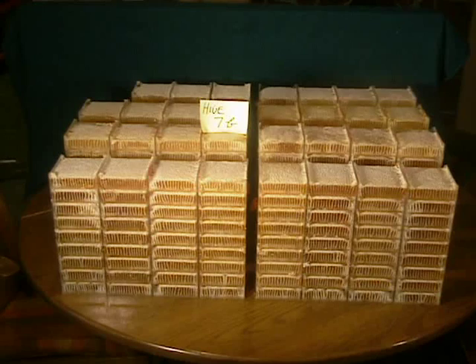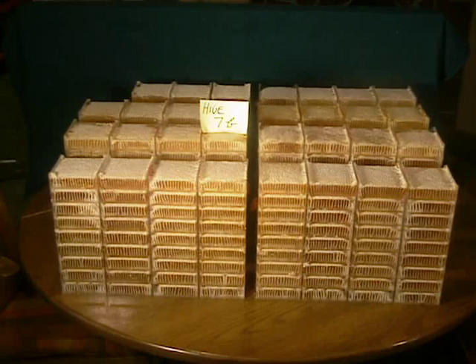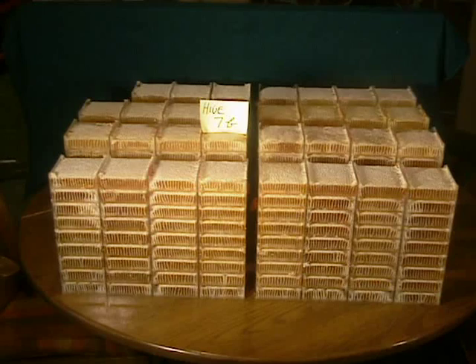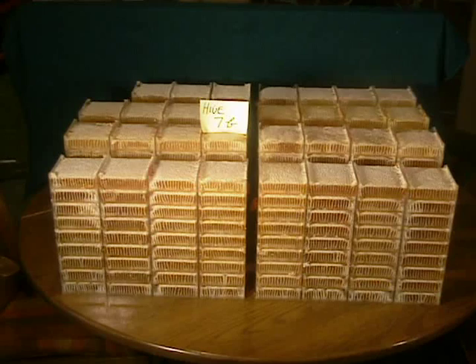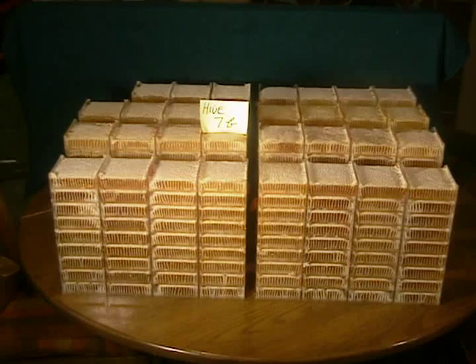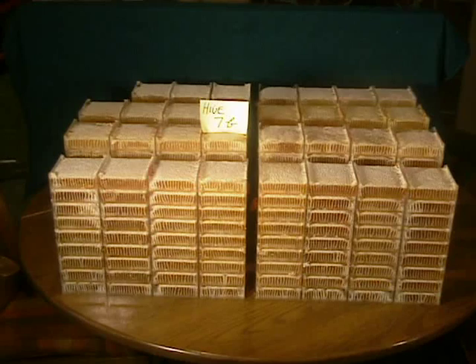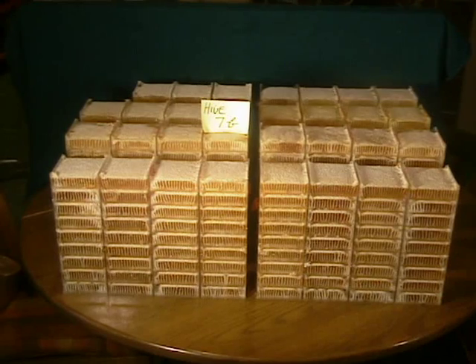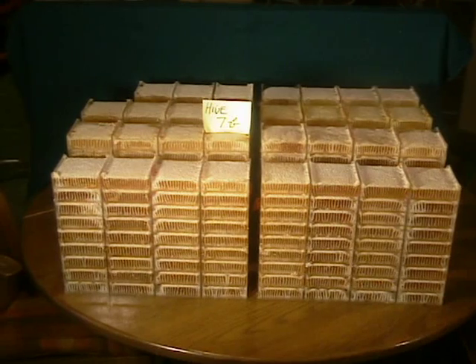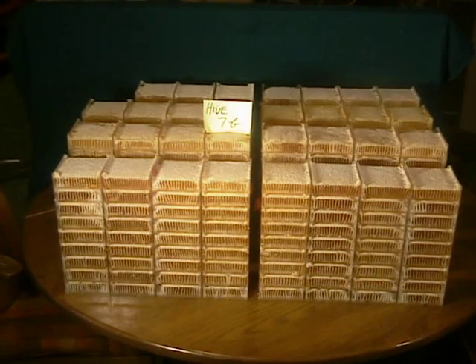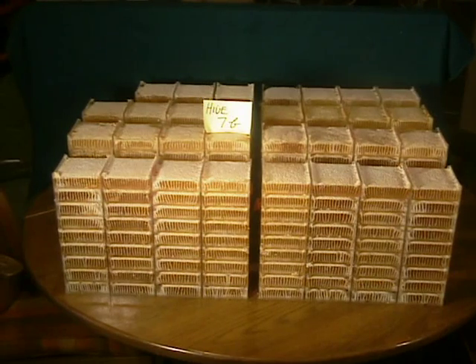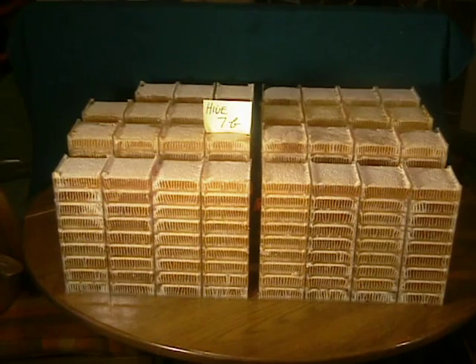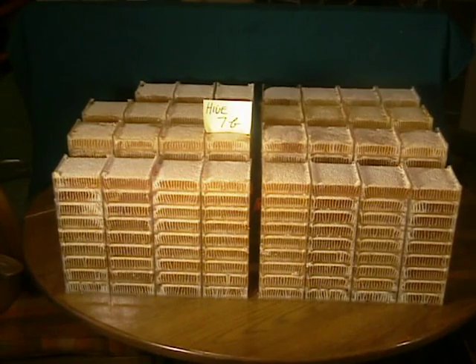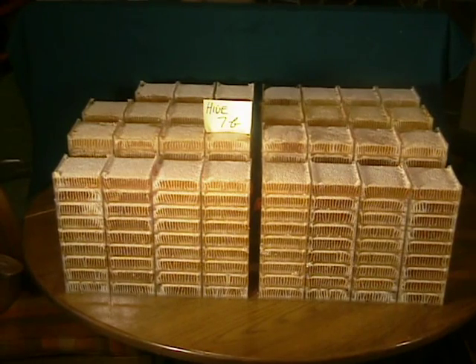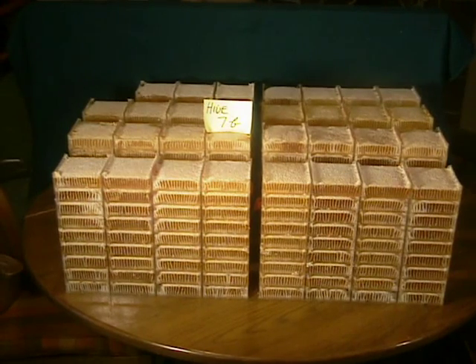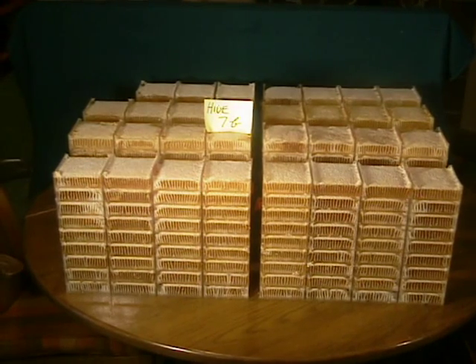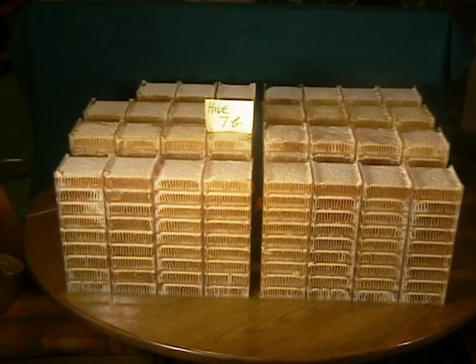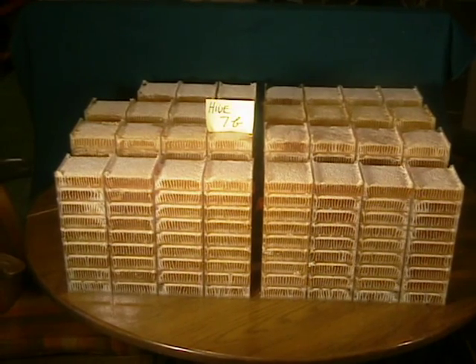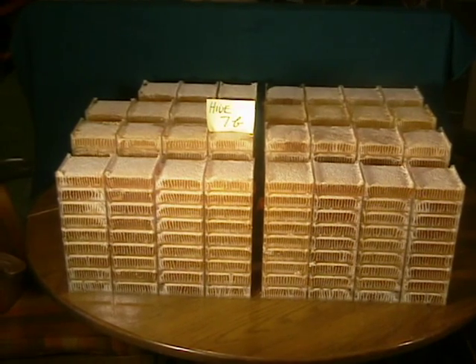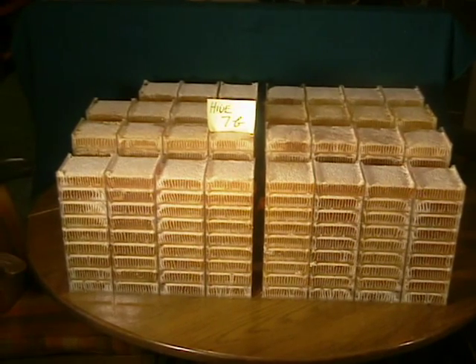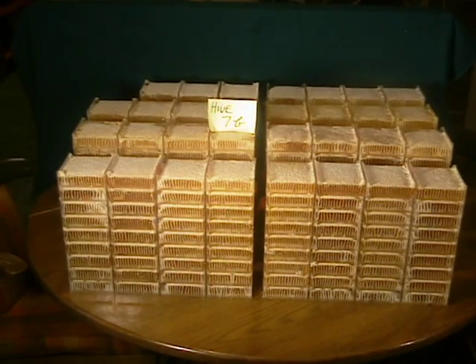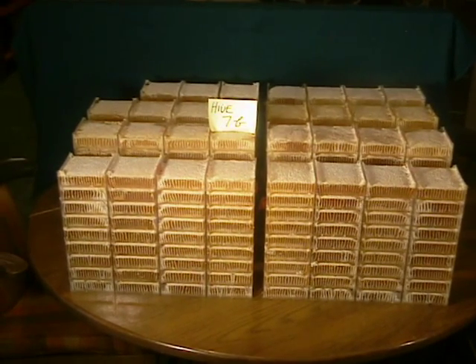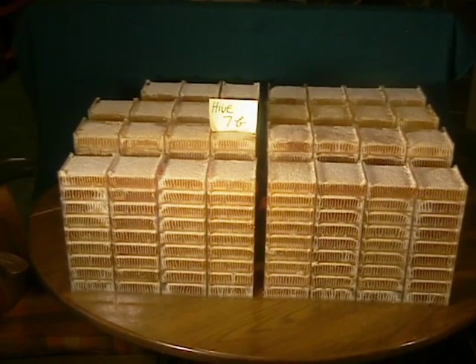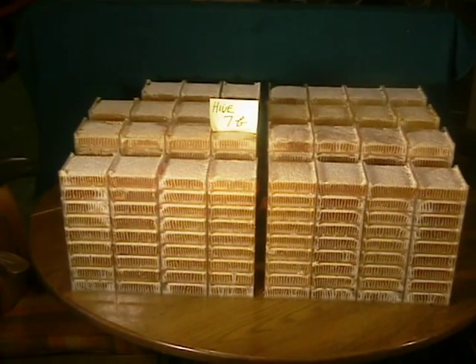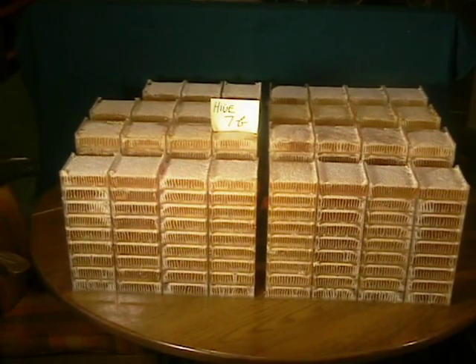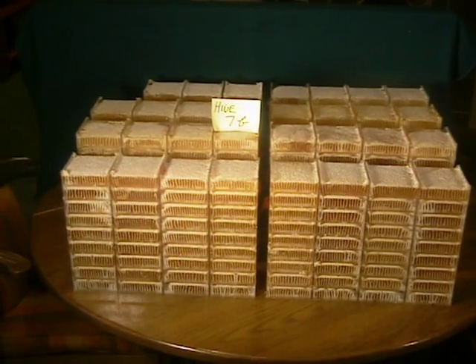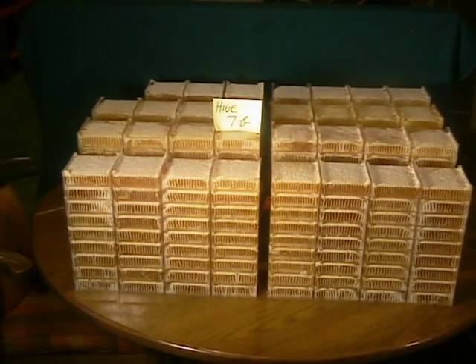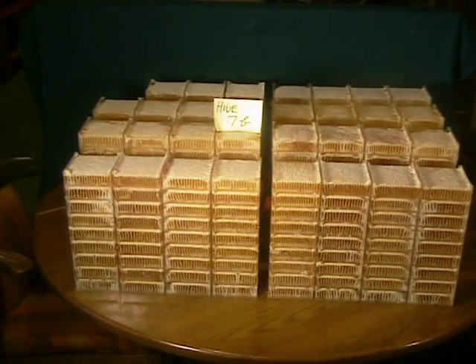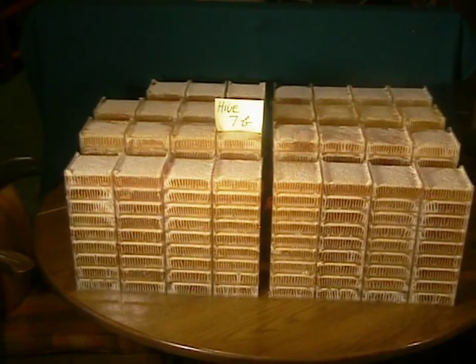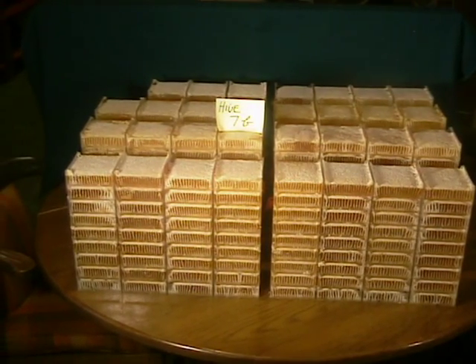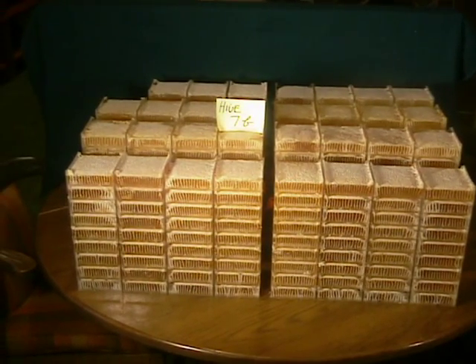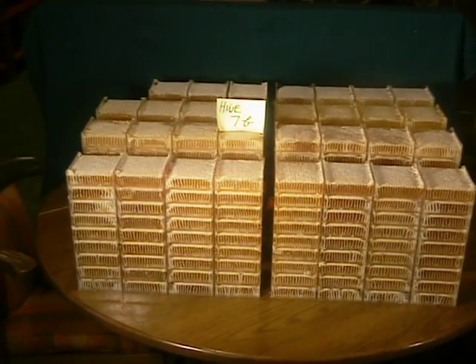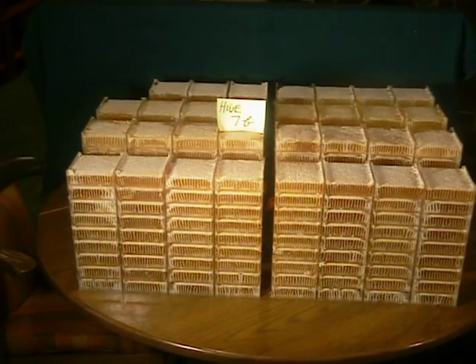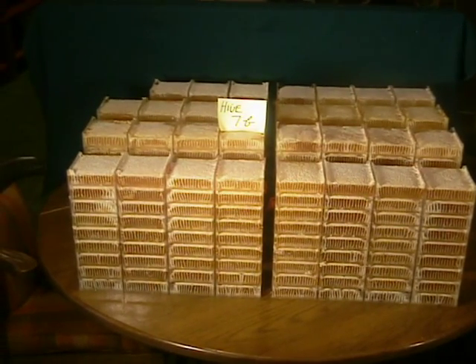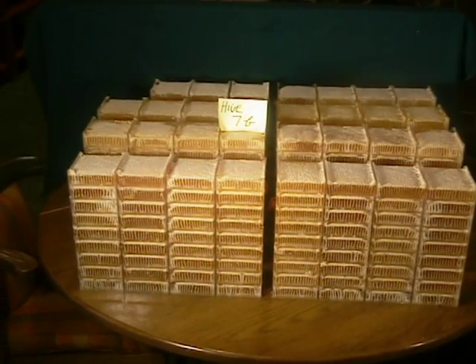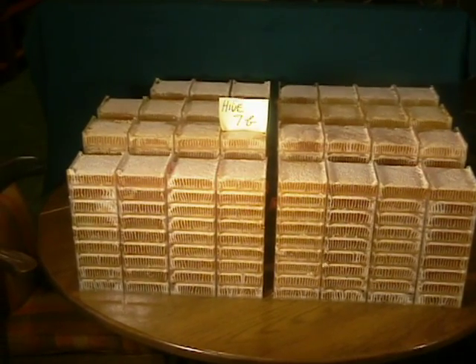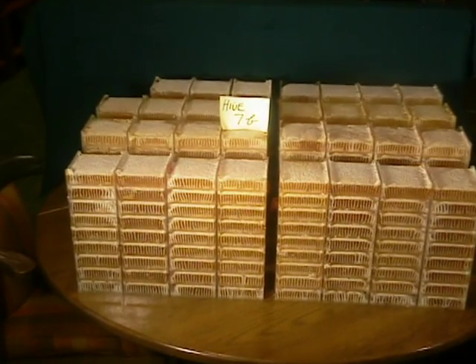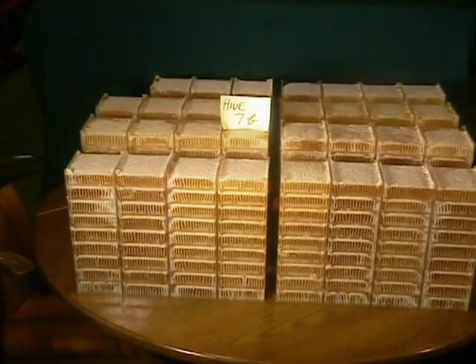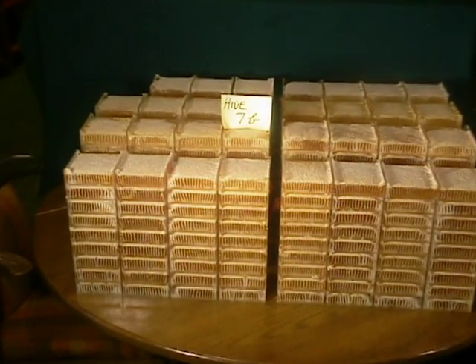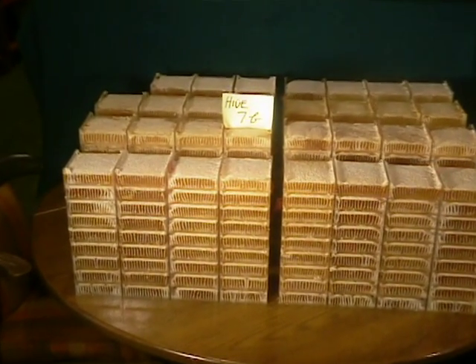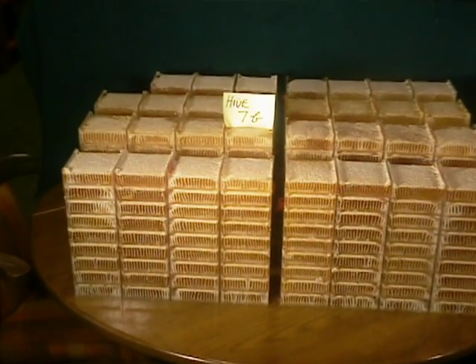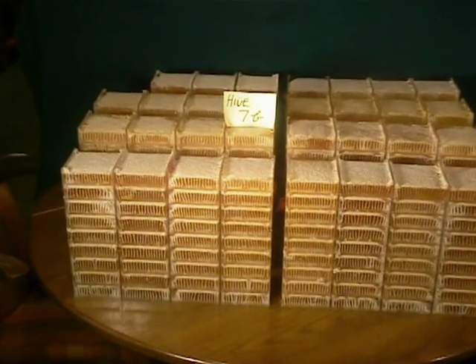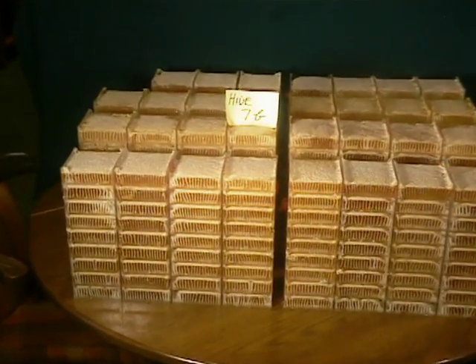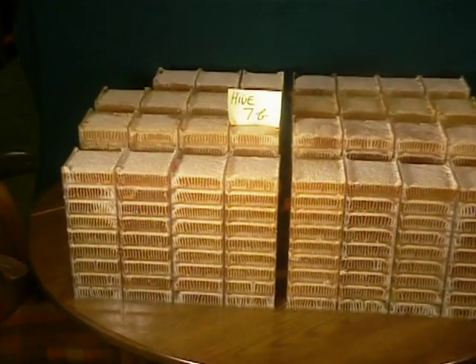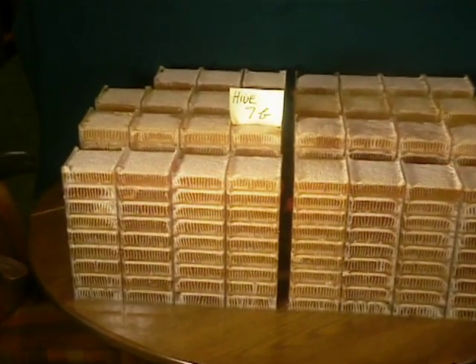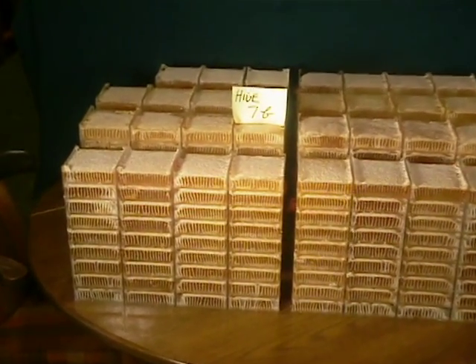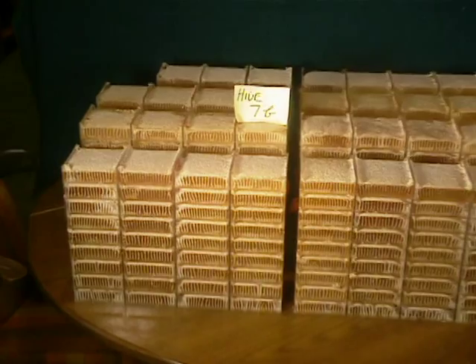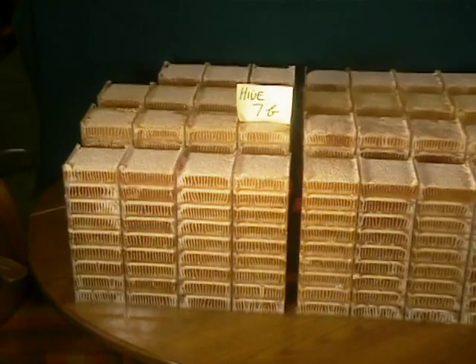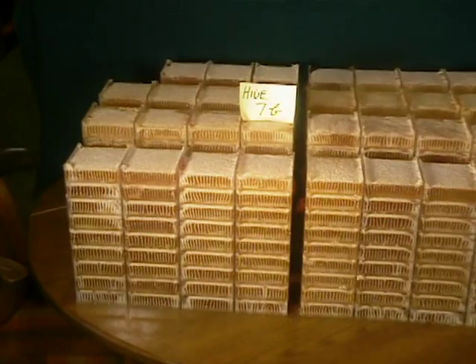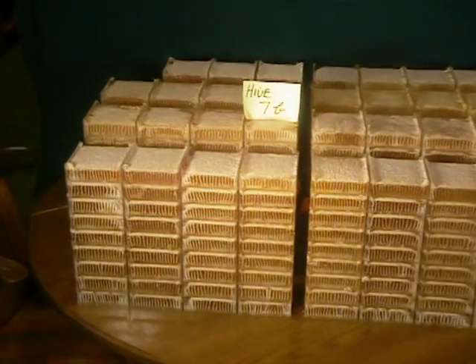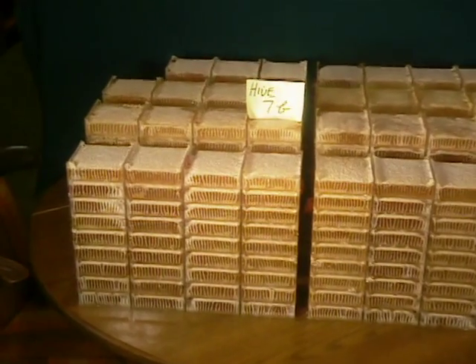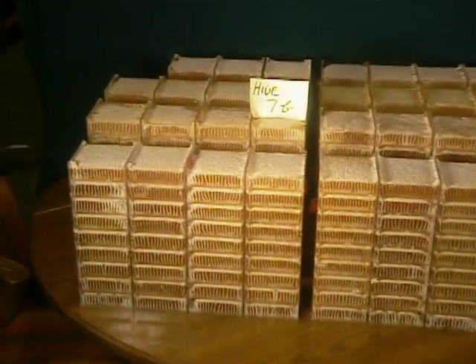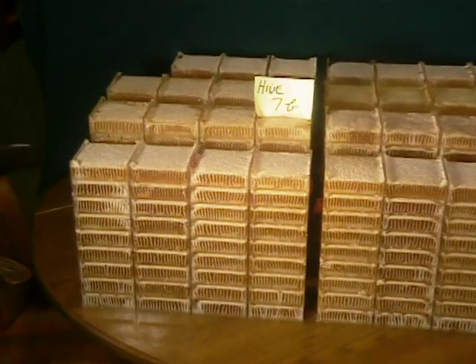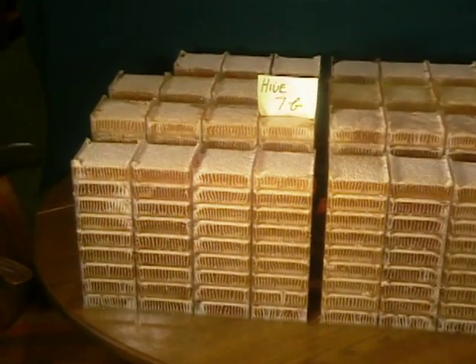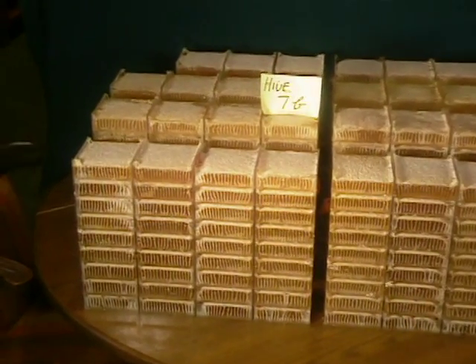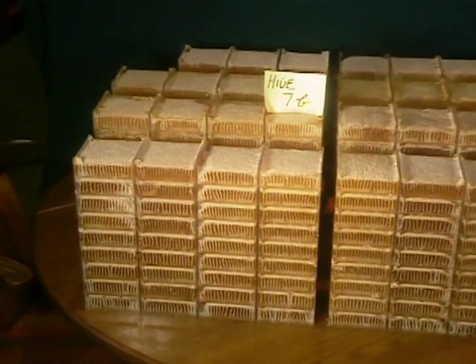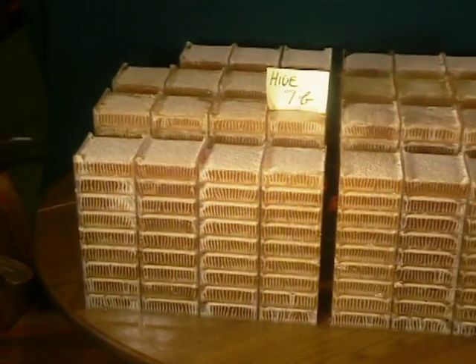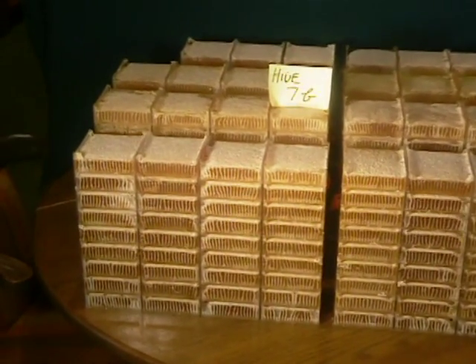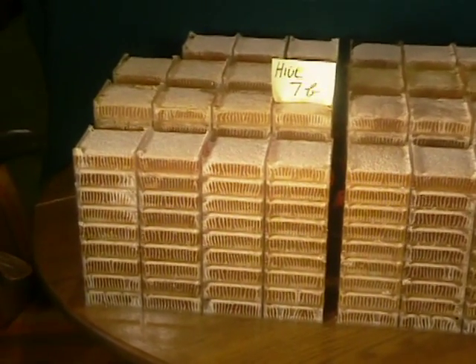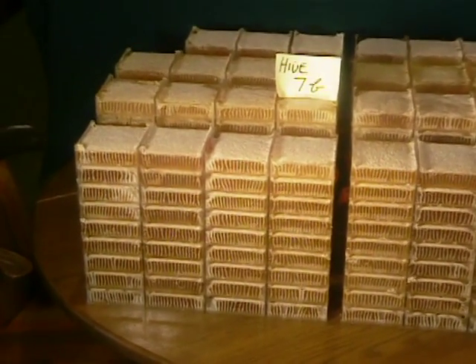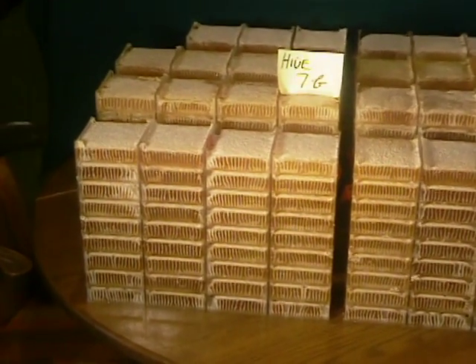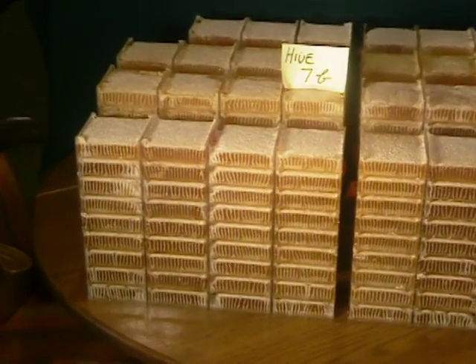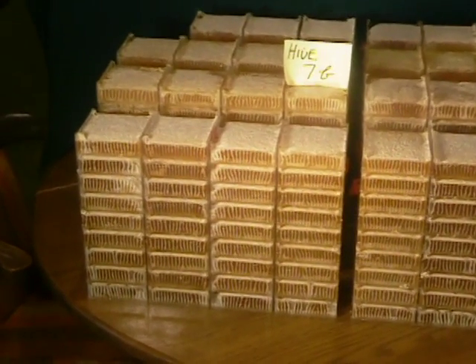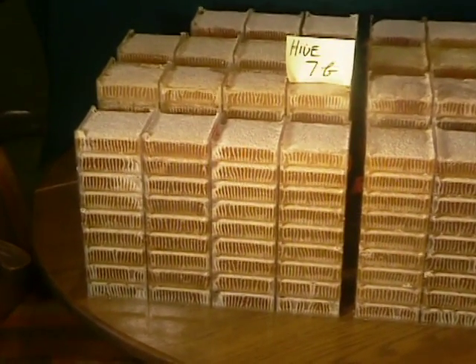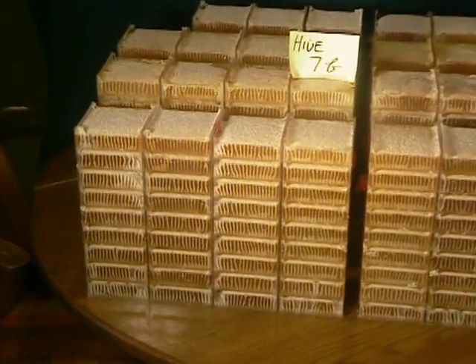These are the stacks of cassettes from a single hive, full season, using a two-queen system.